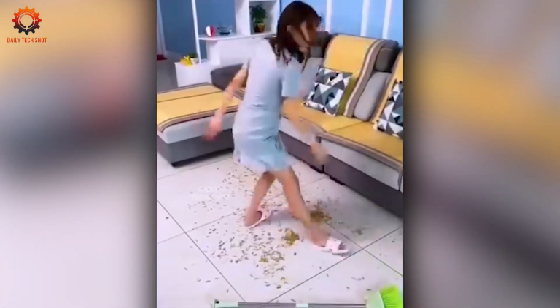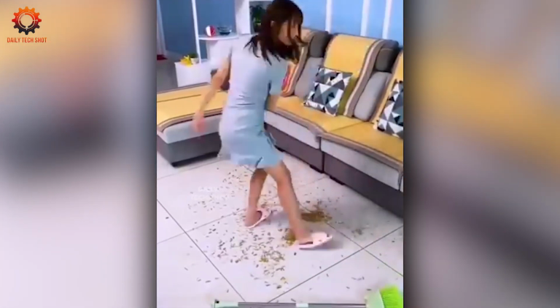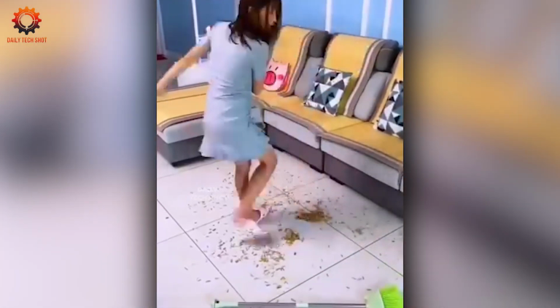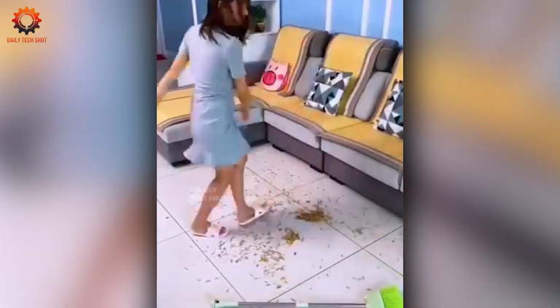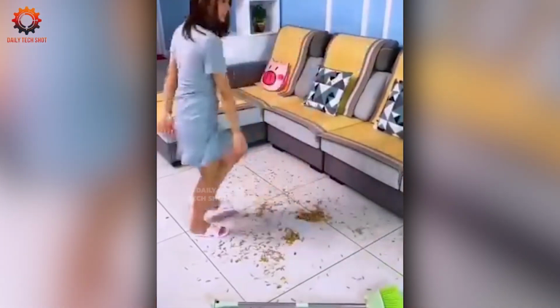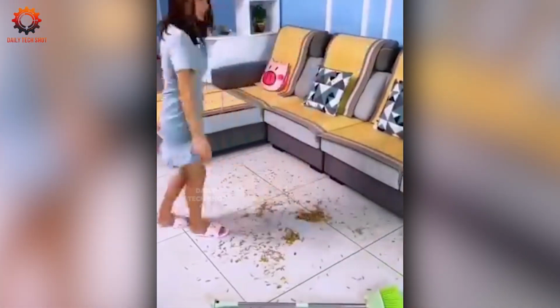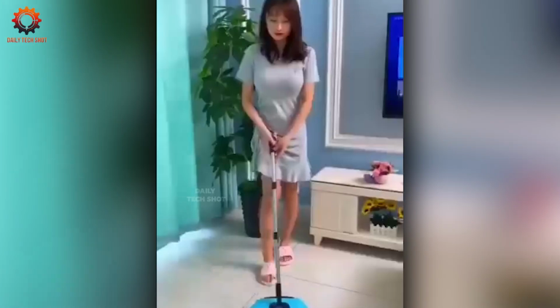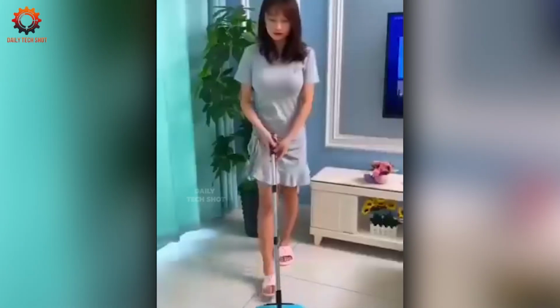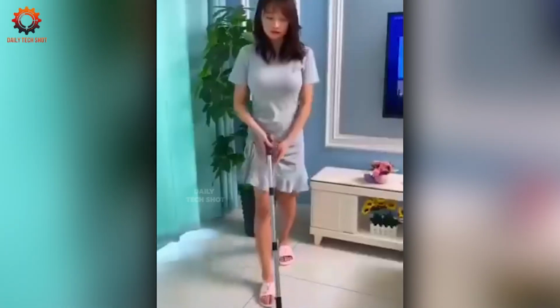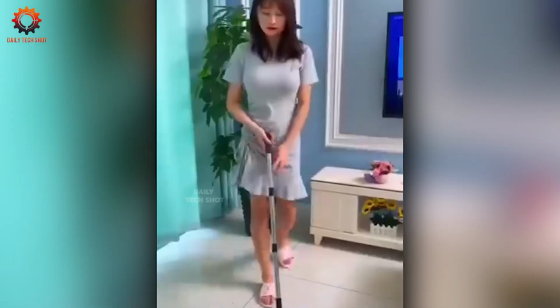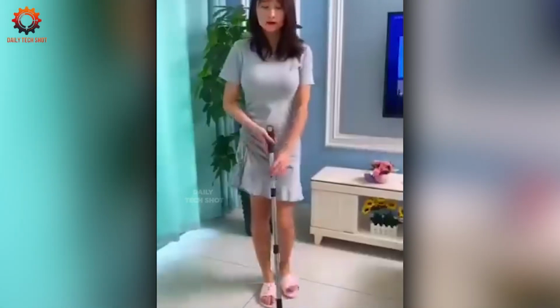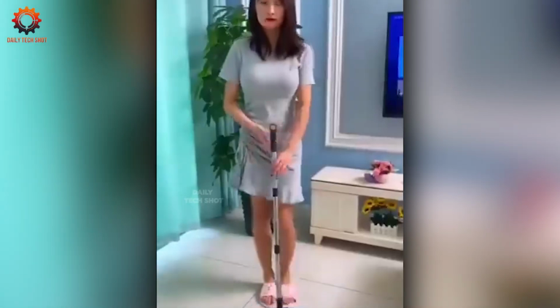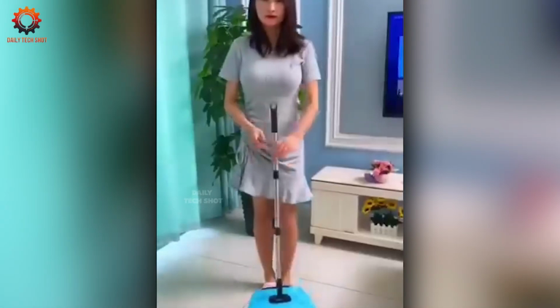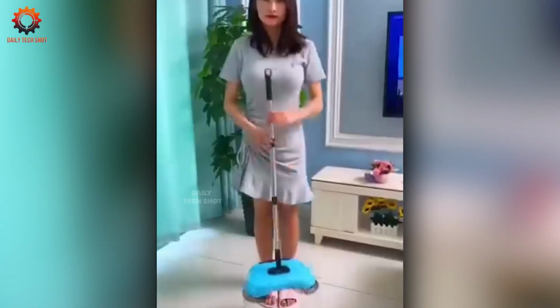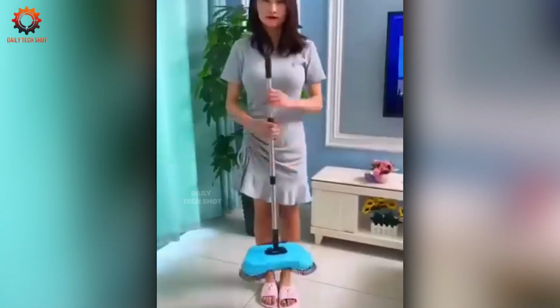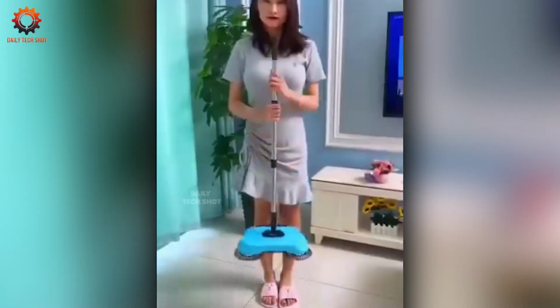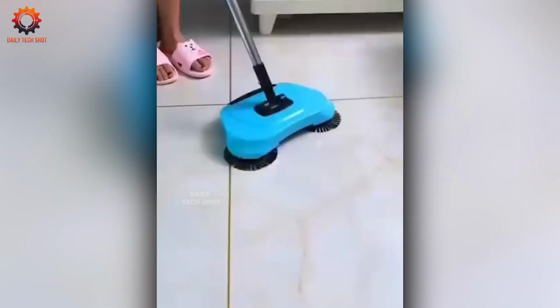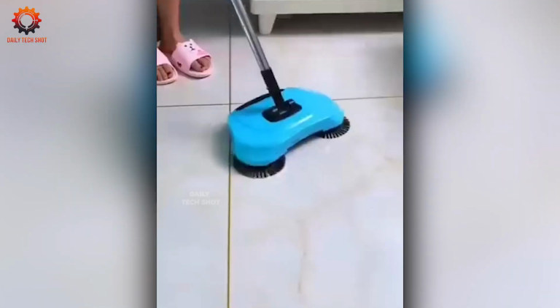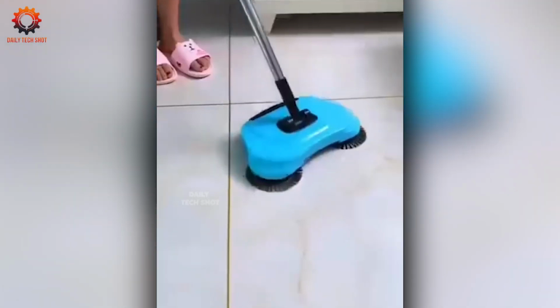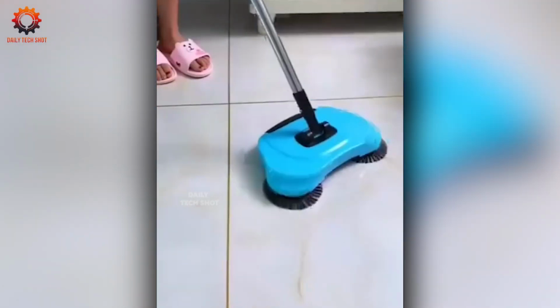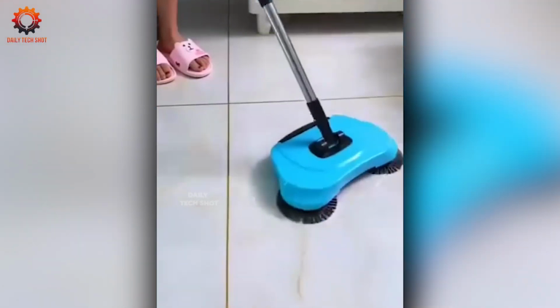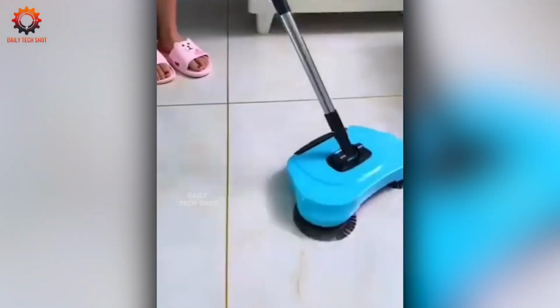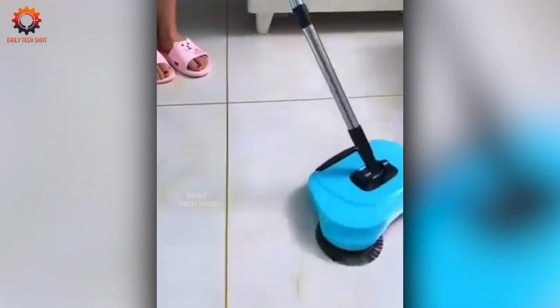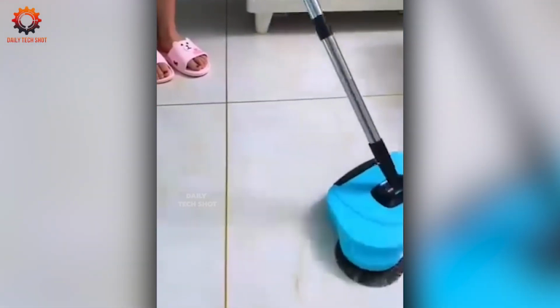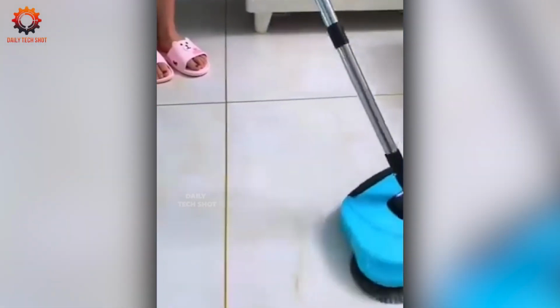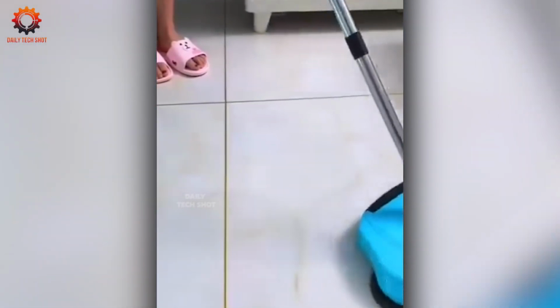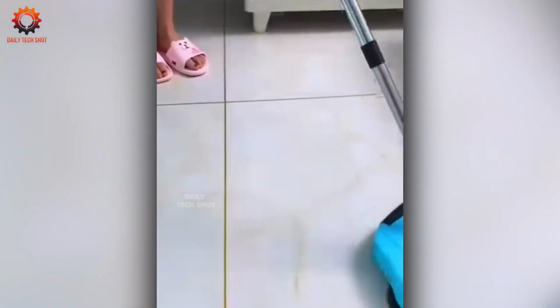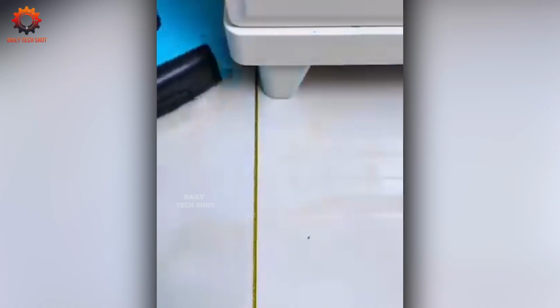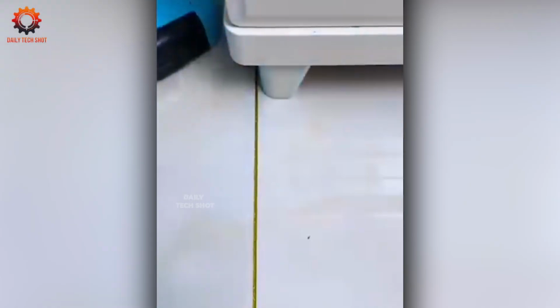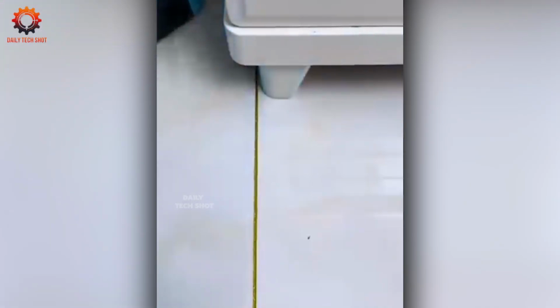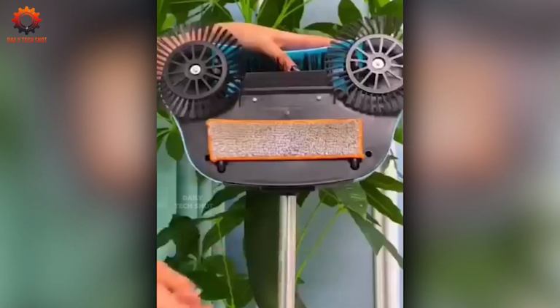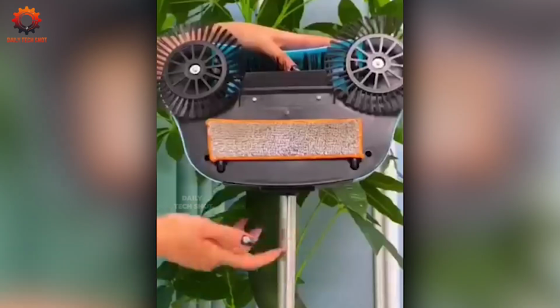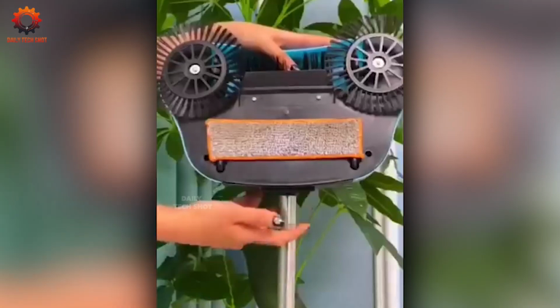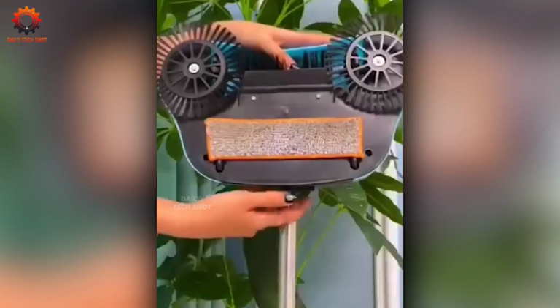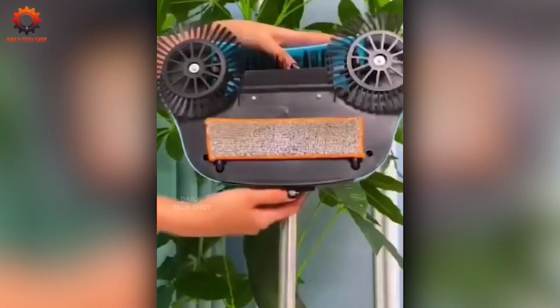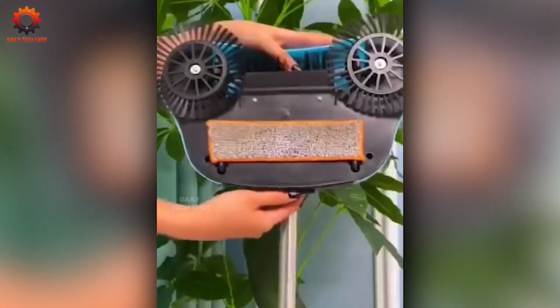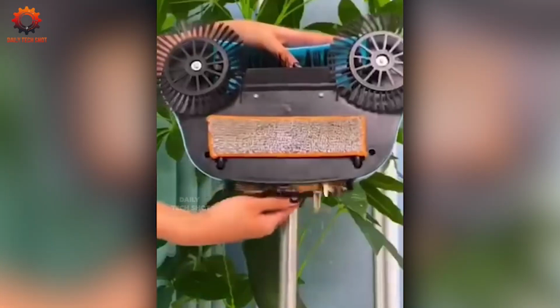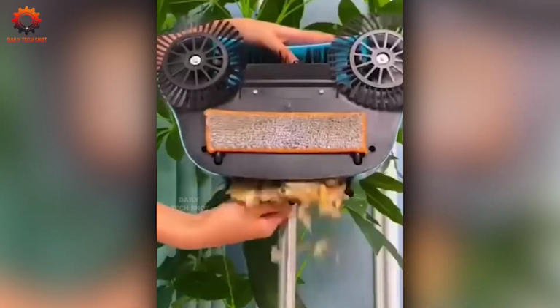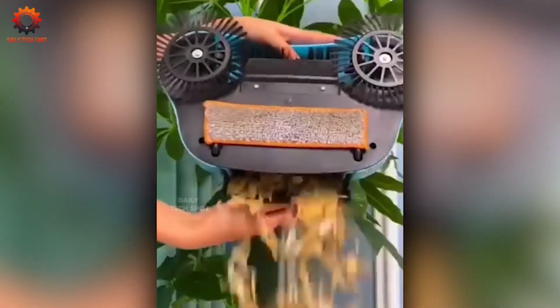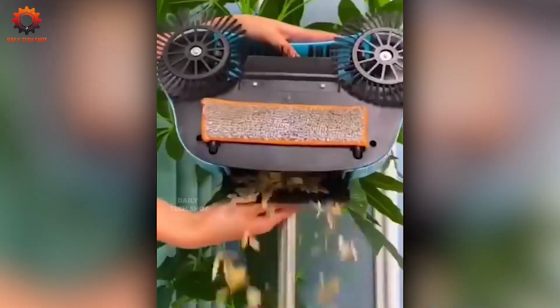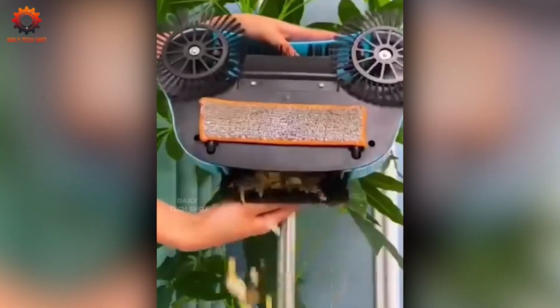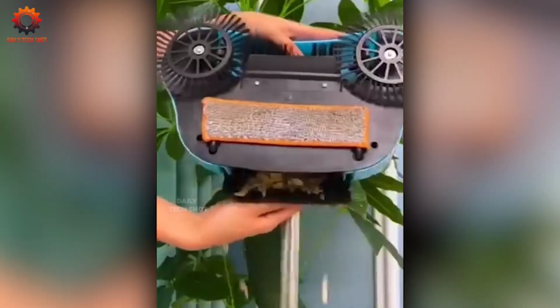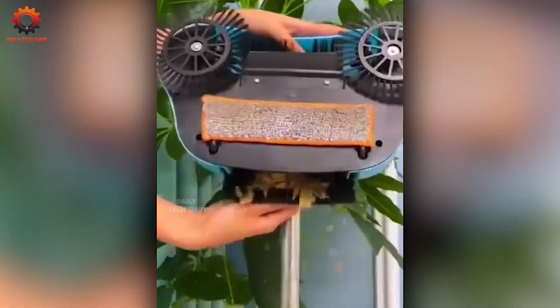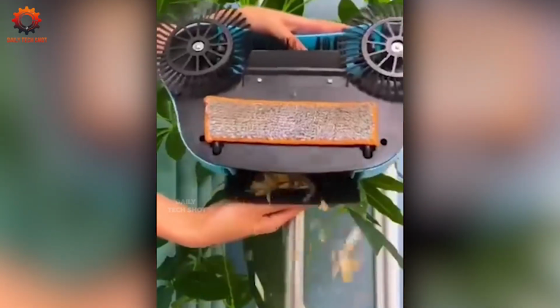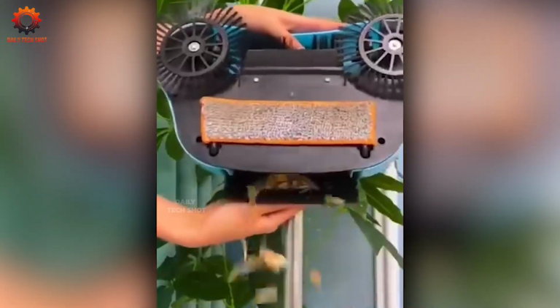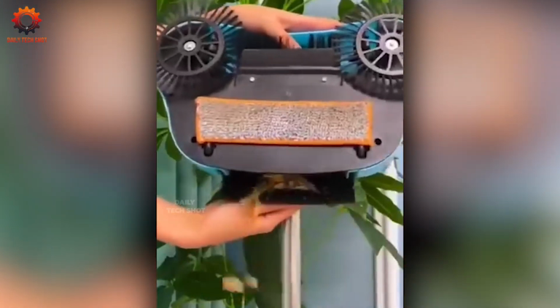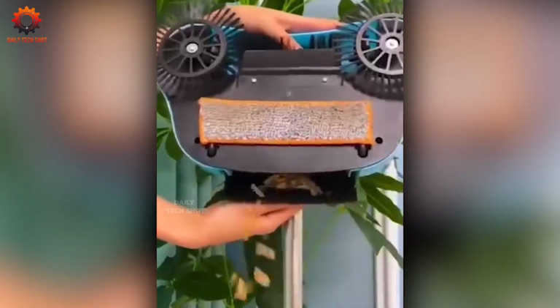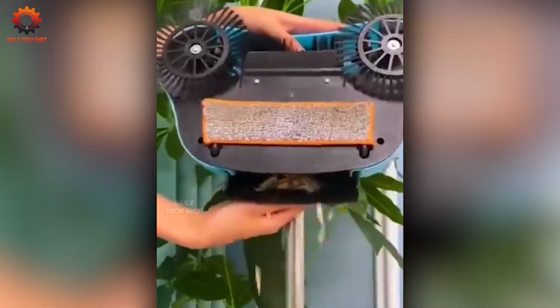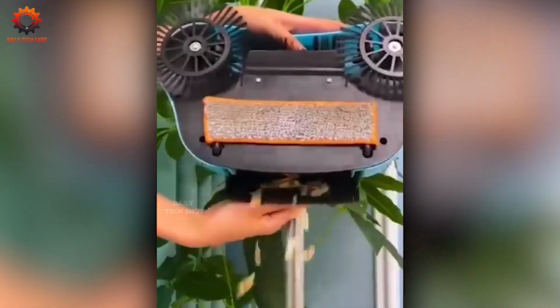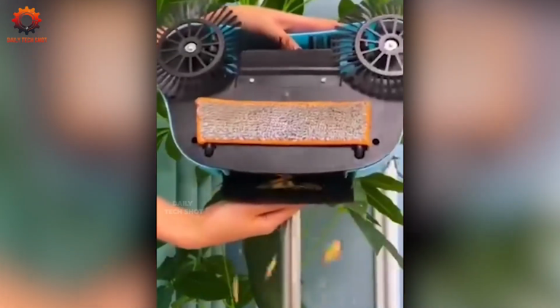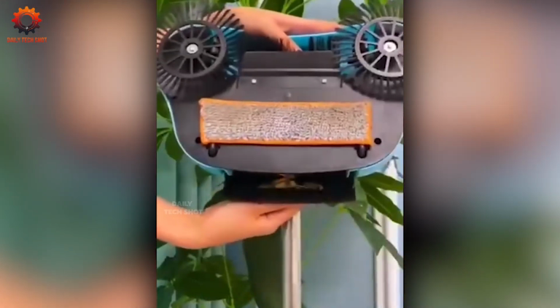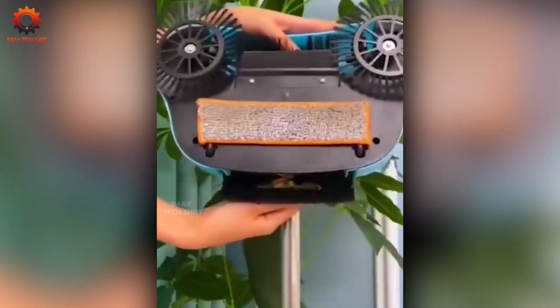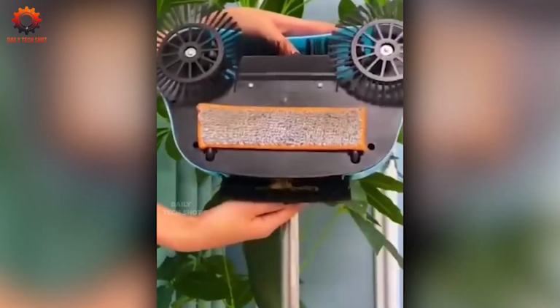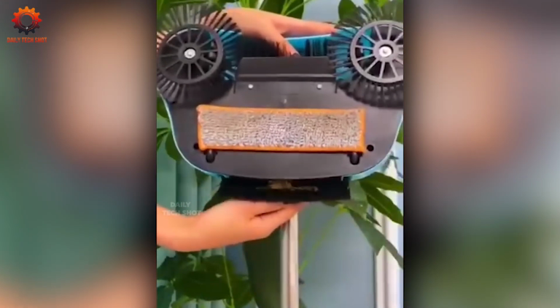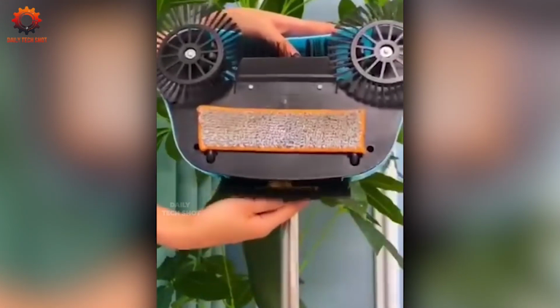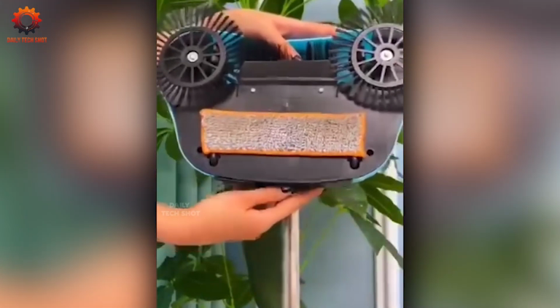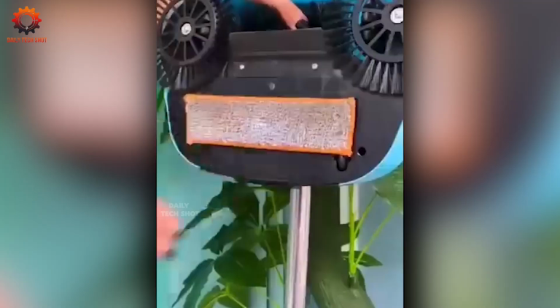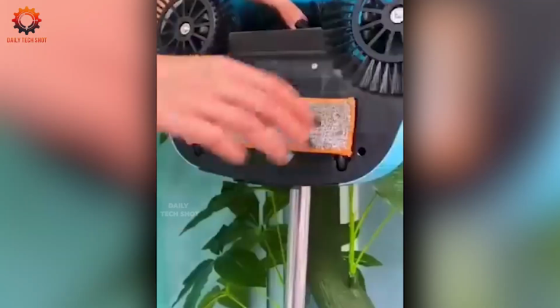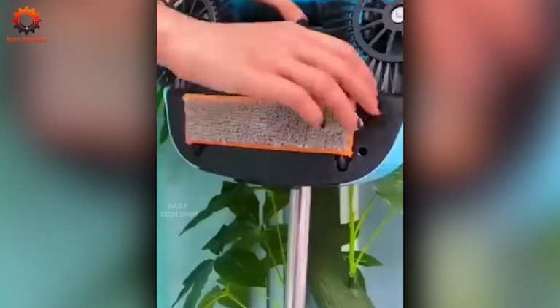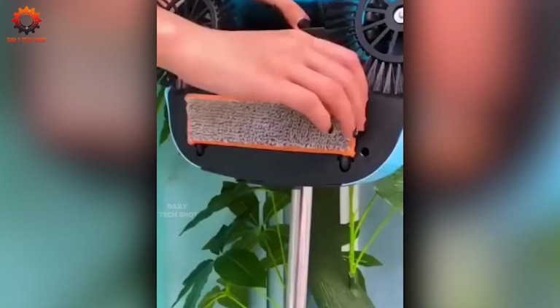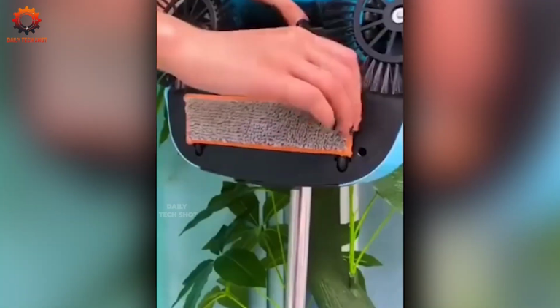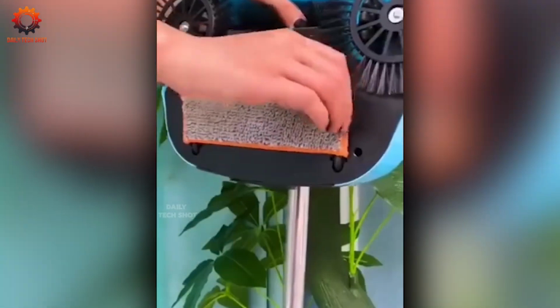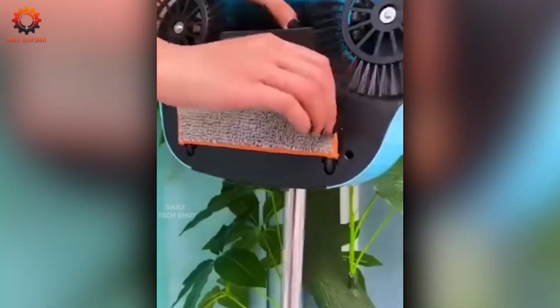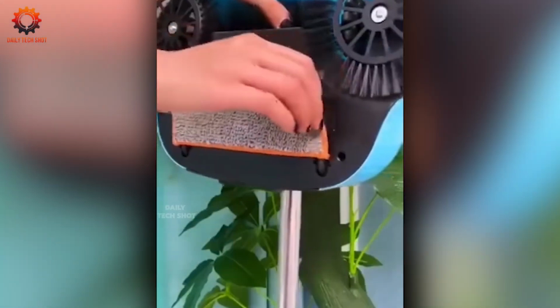Say goodbye to chasing dust into the dustpan. This automatic tool does the job with just one click, tackling even the toughest corners with ease.